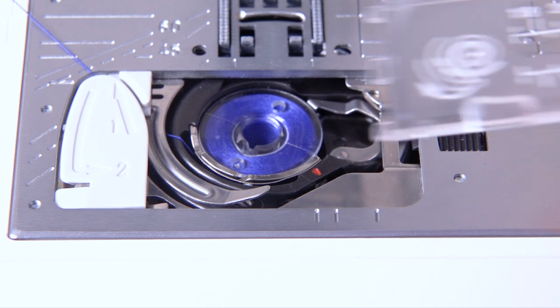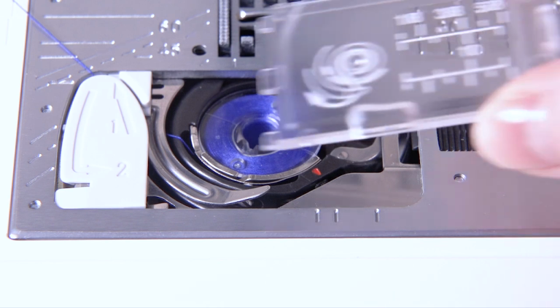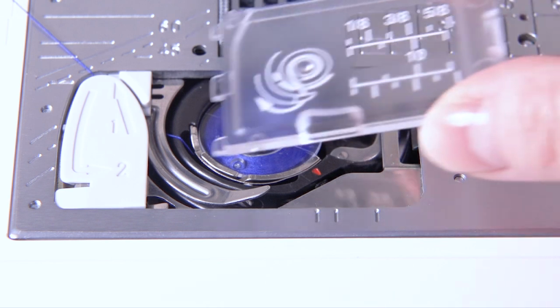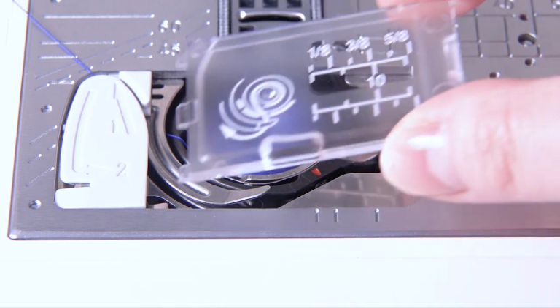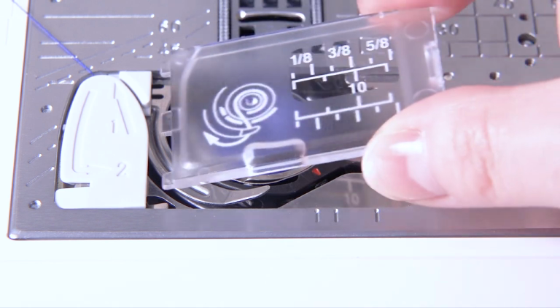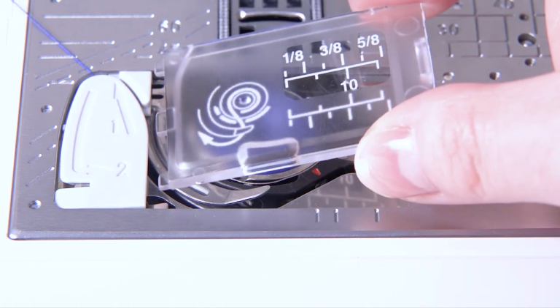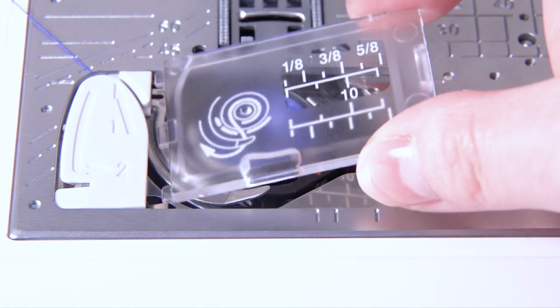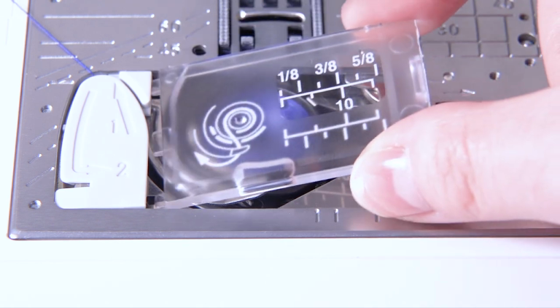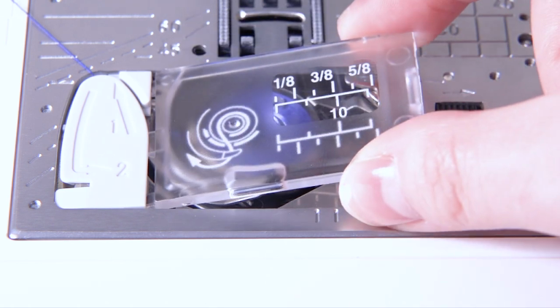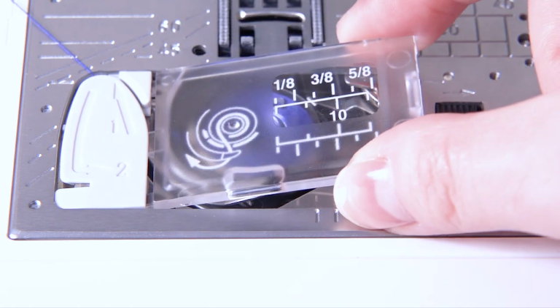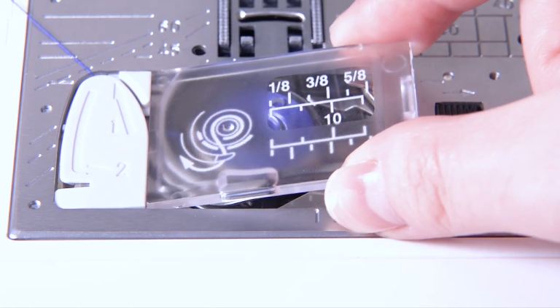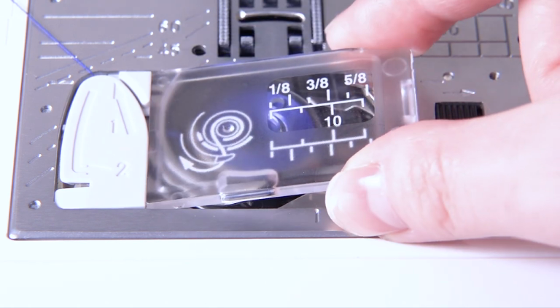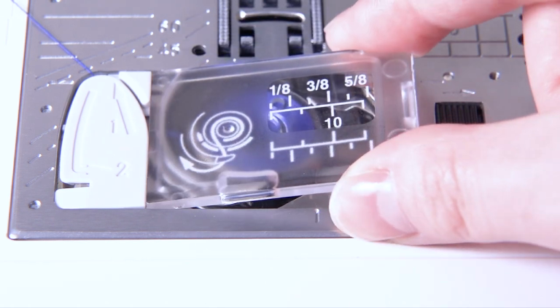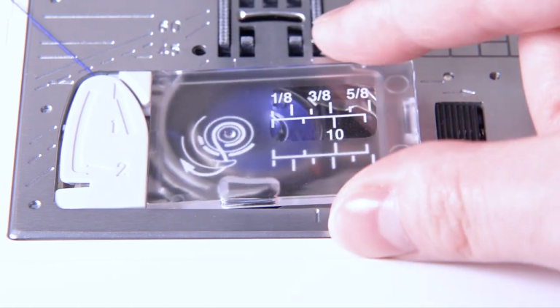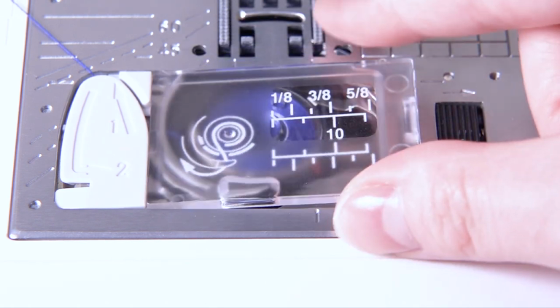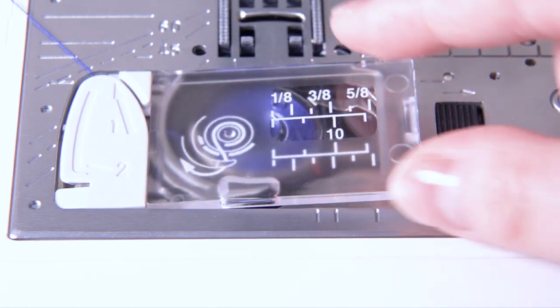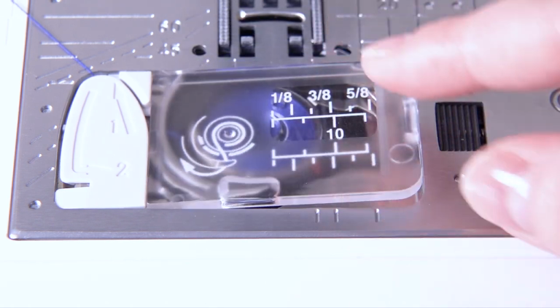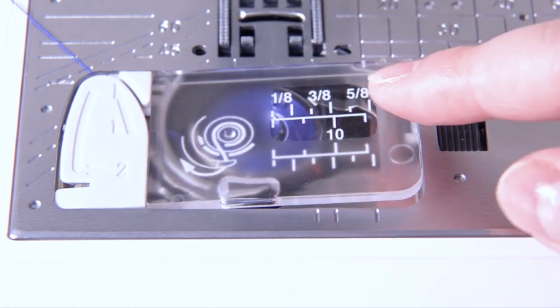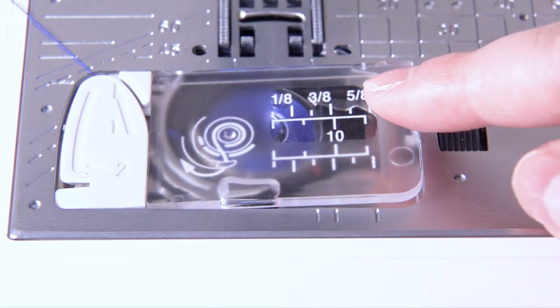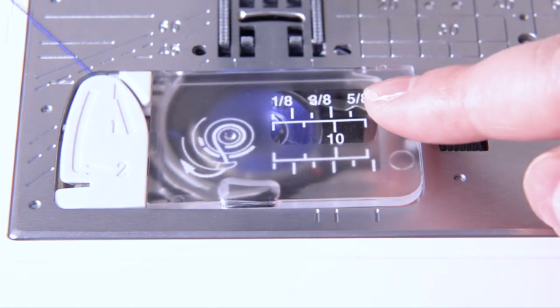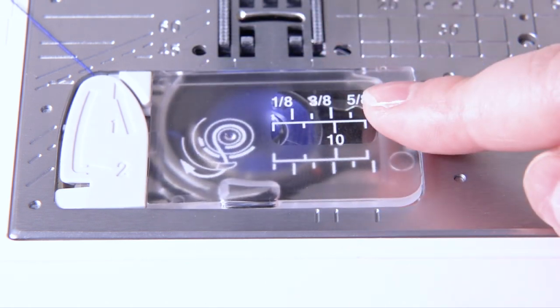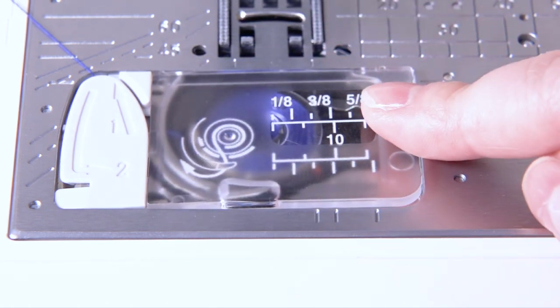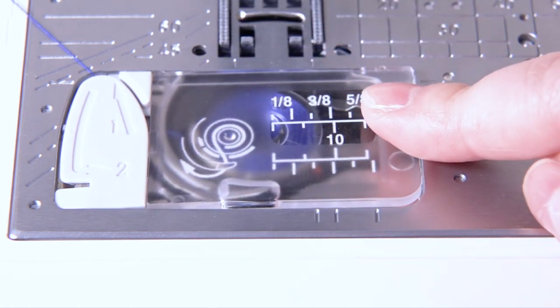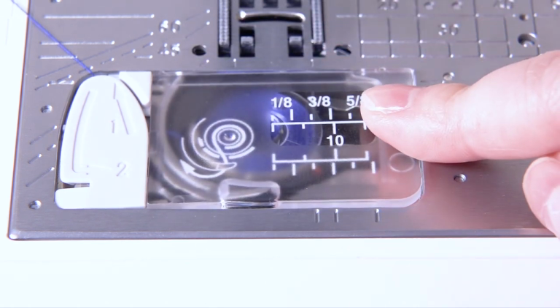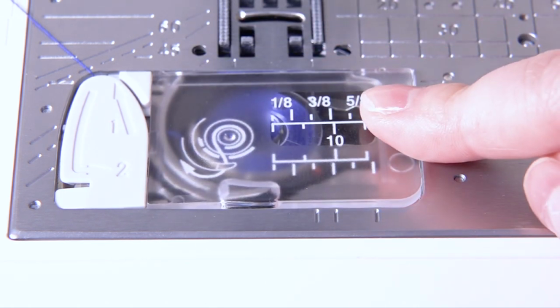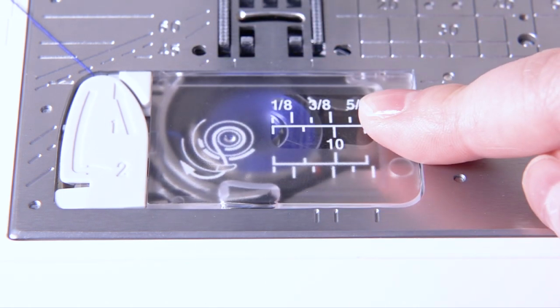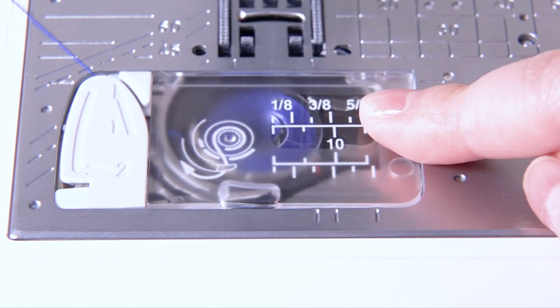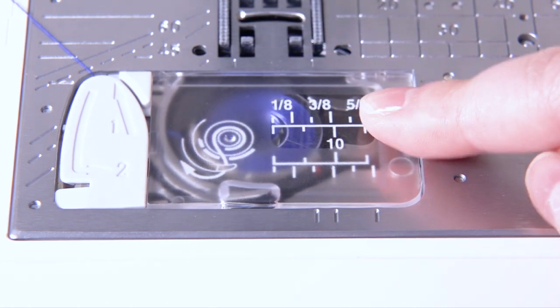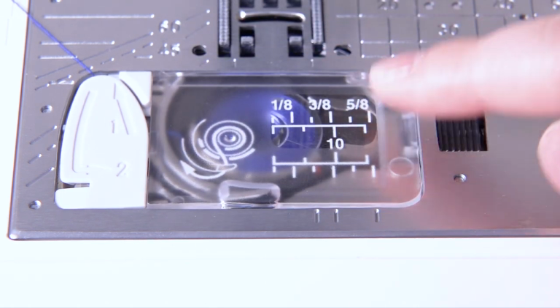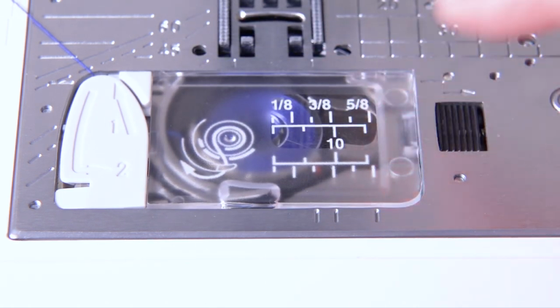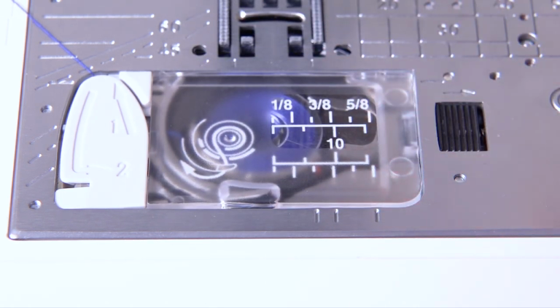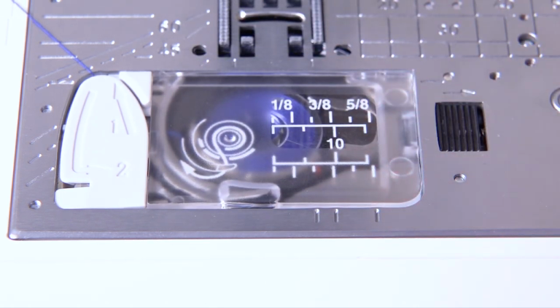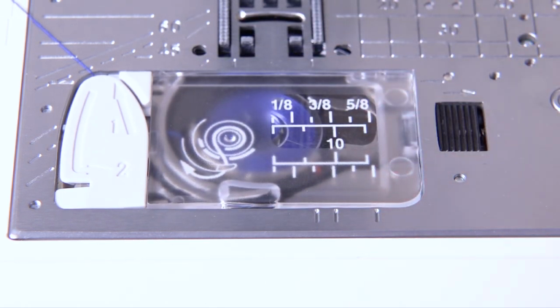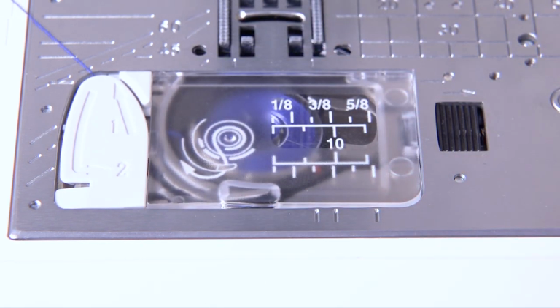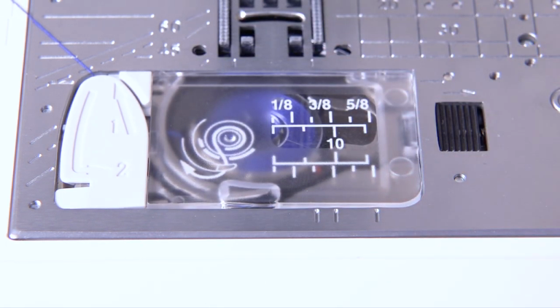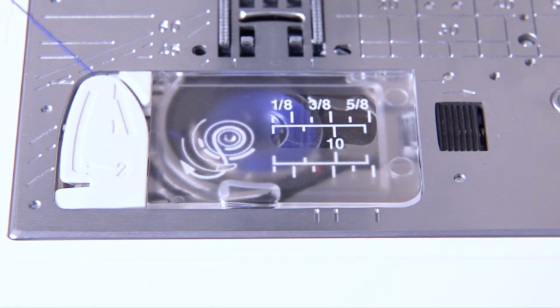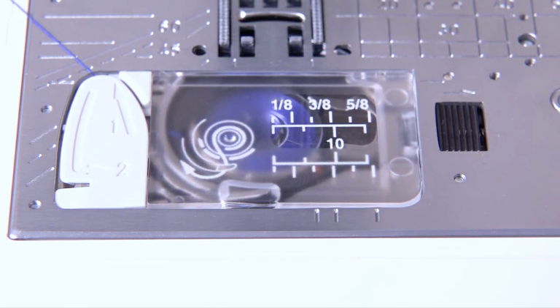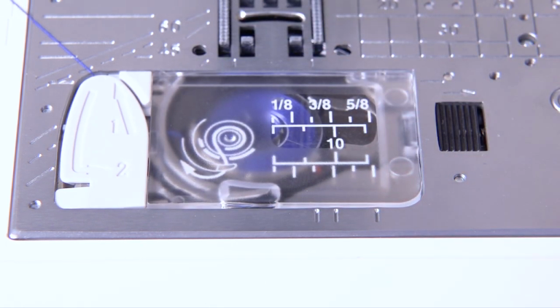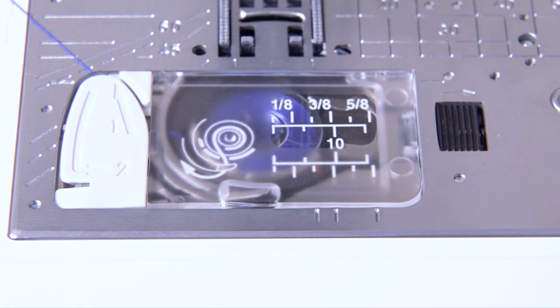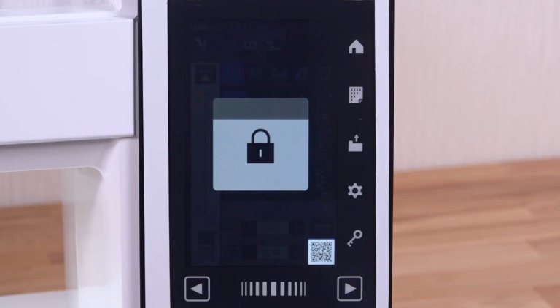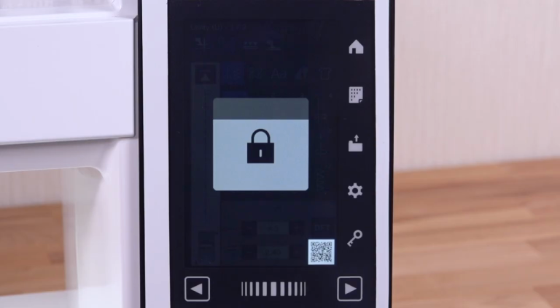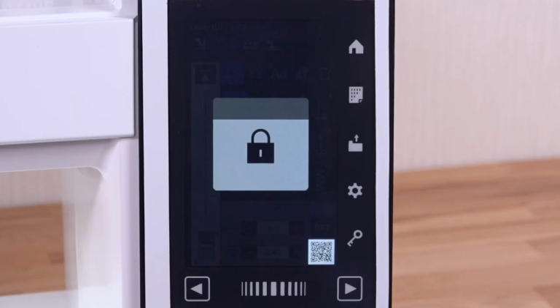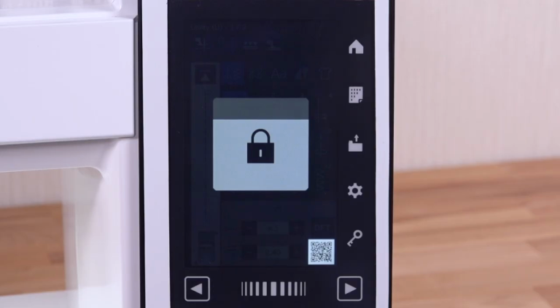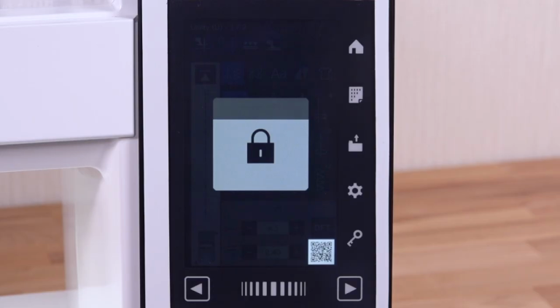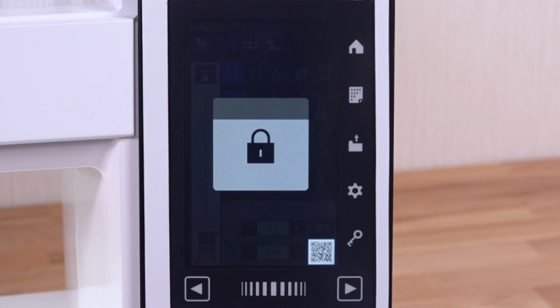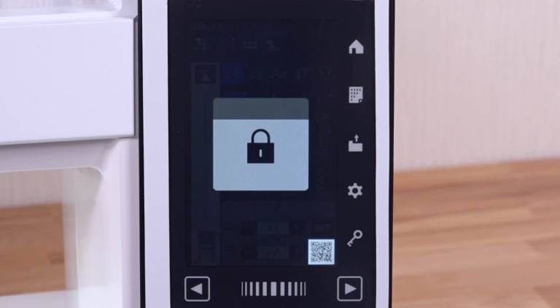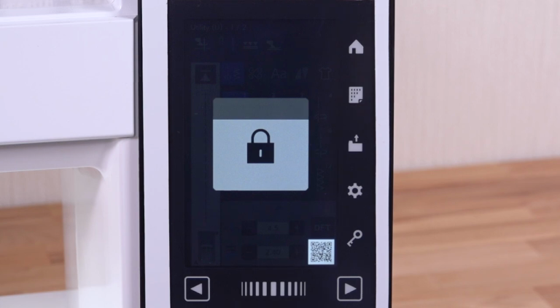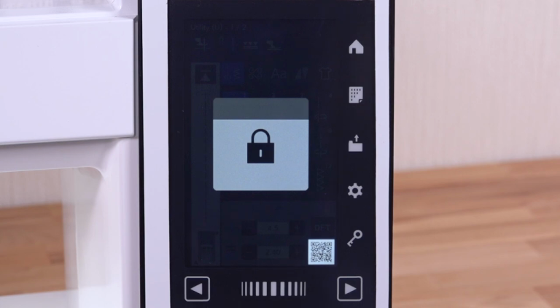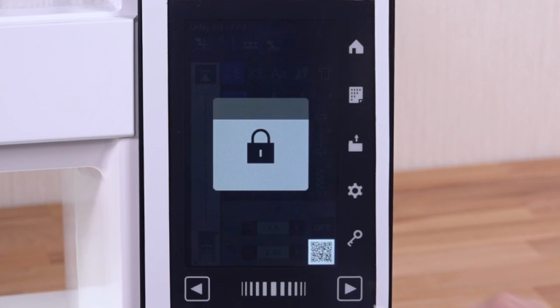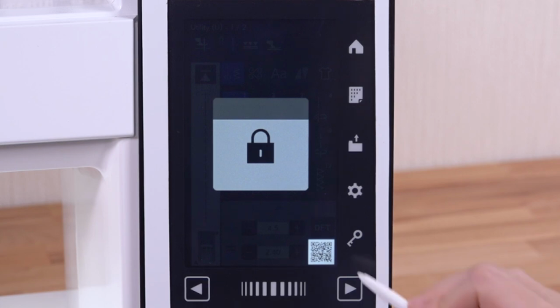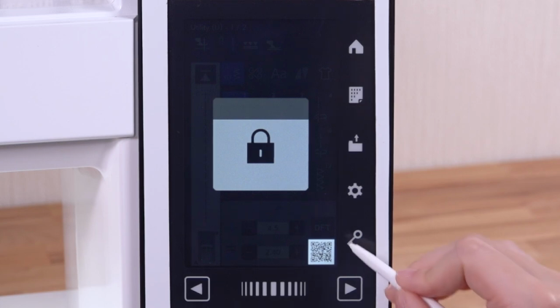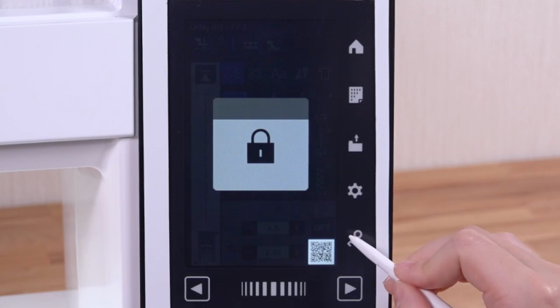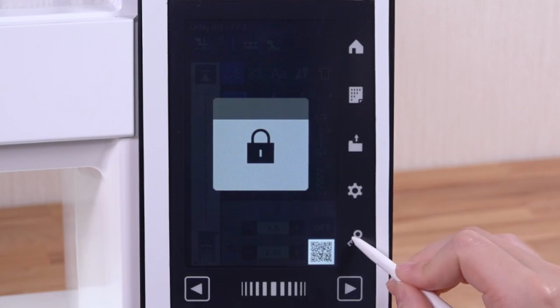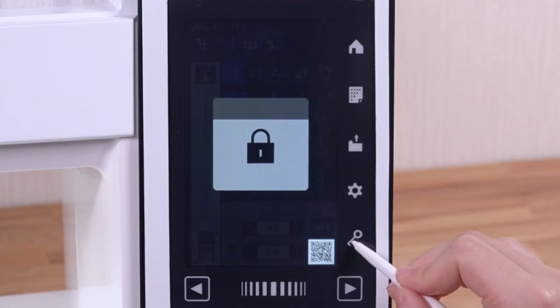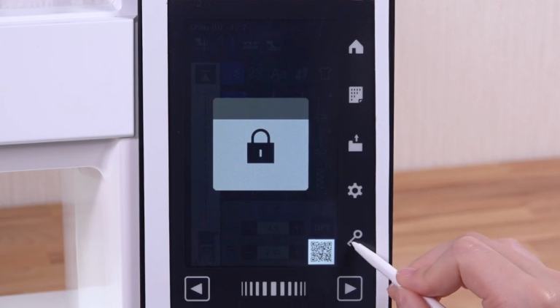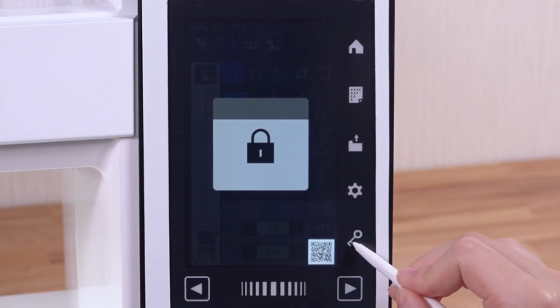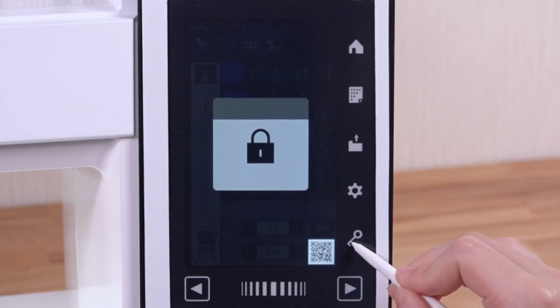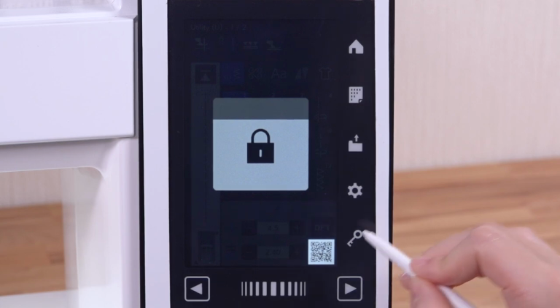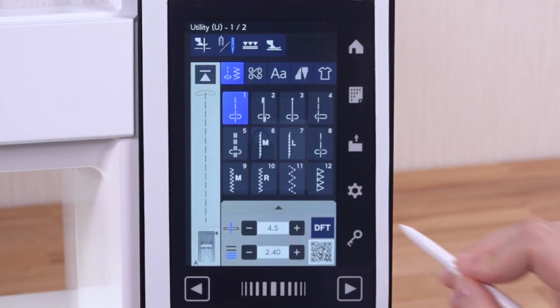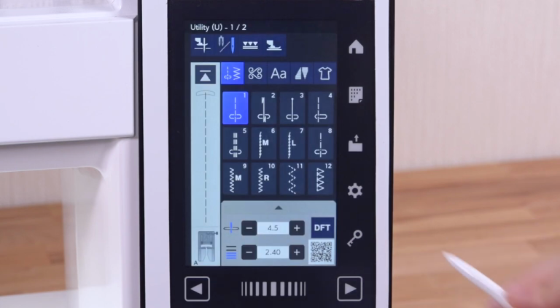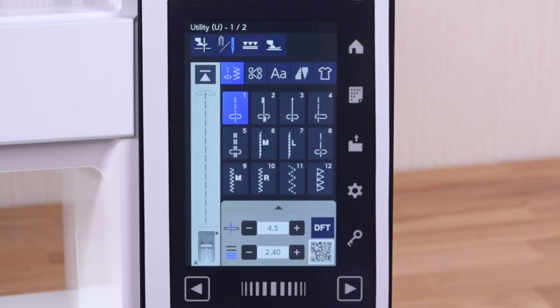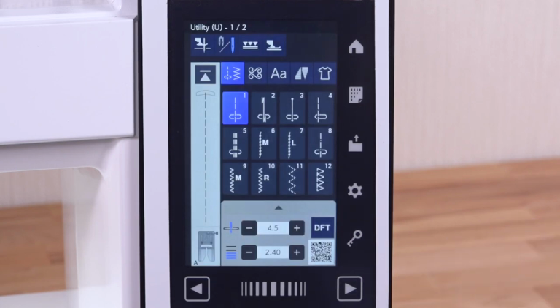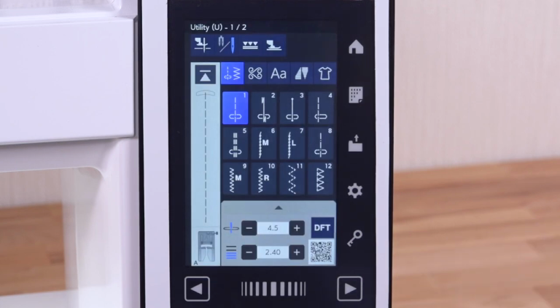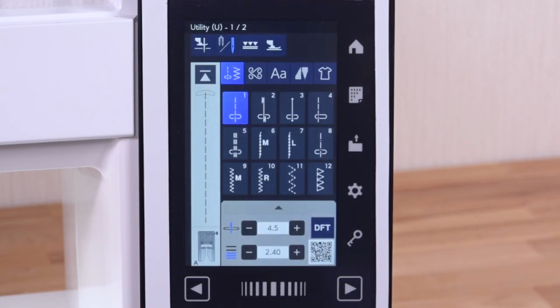Insert the hook cover plate. Press the lockout key to unlock the machine.